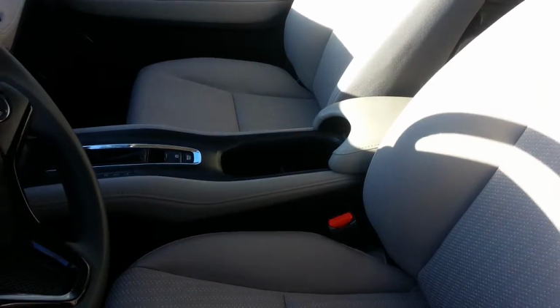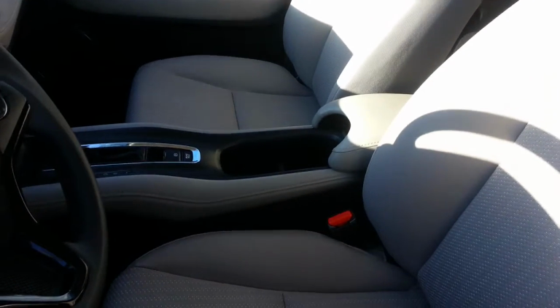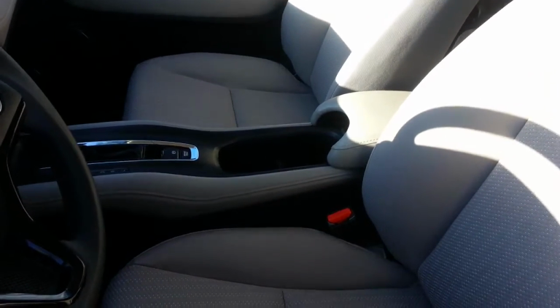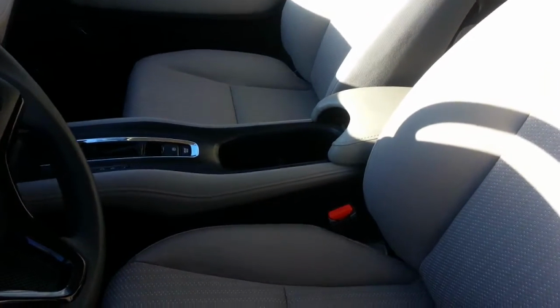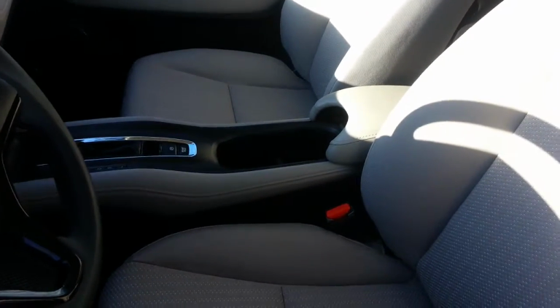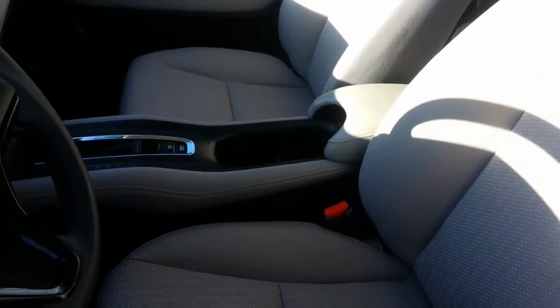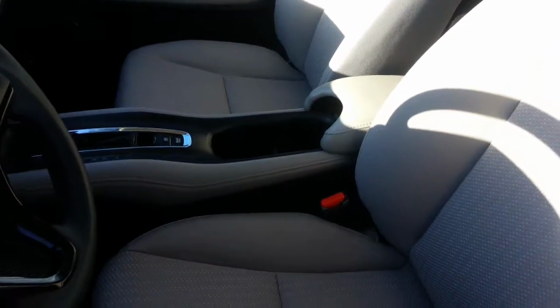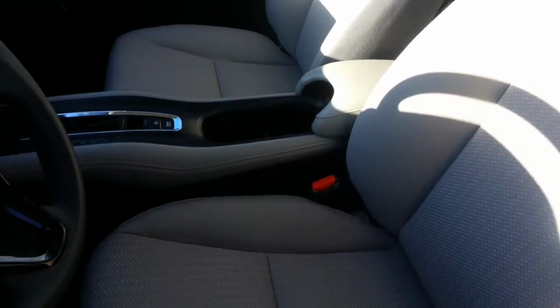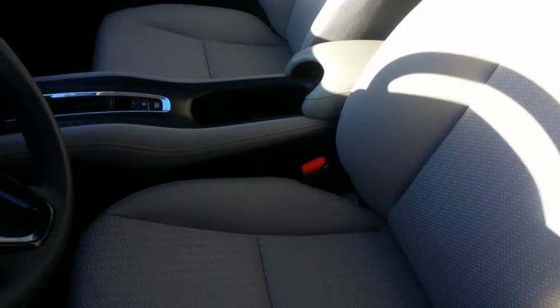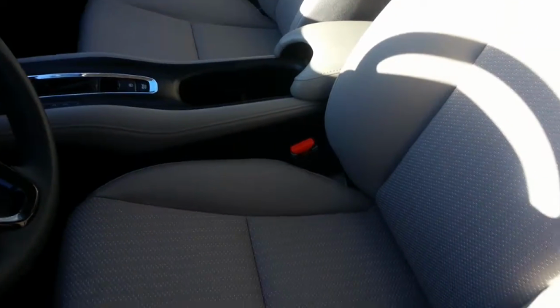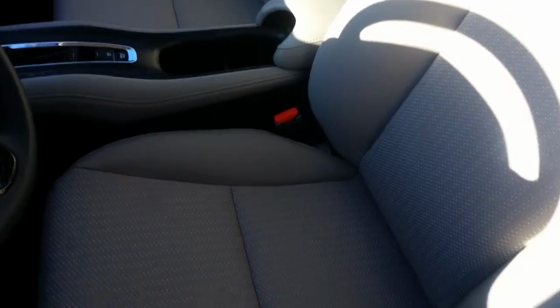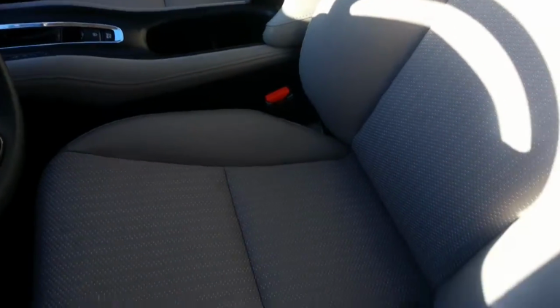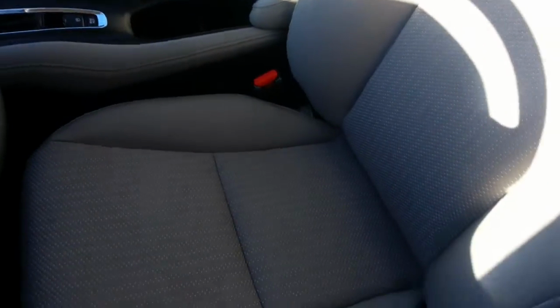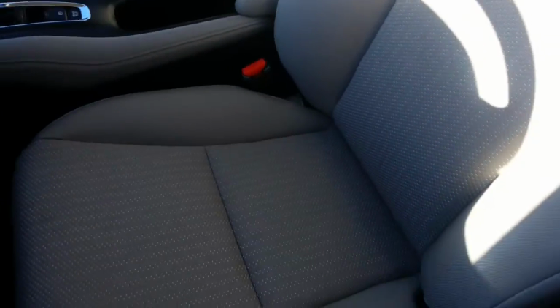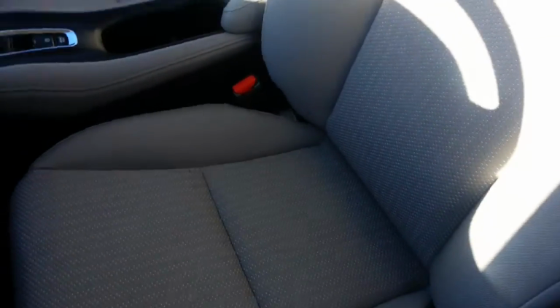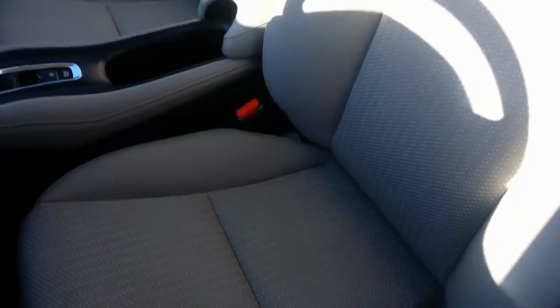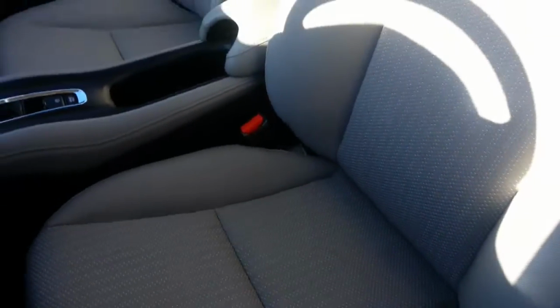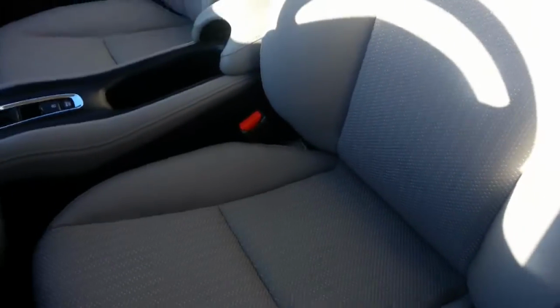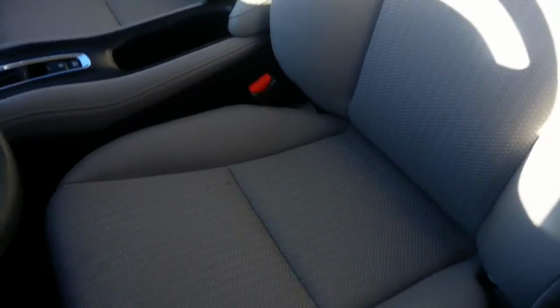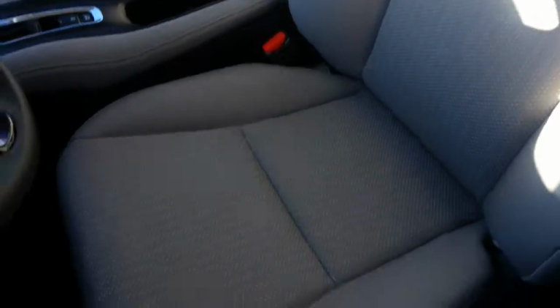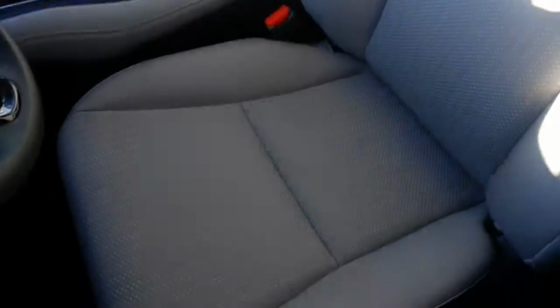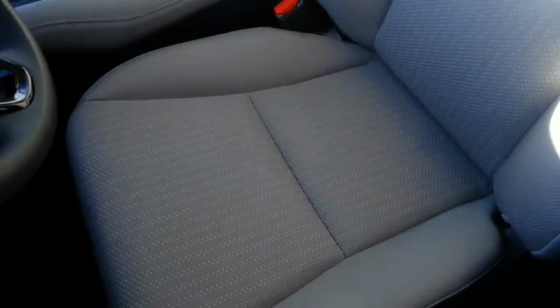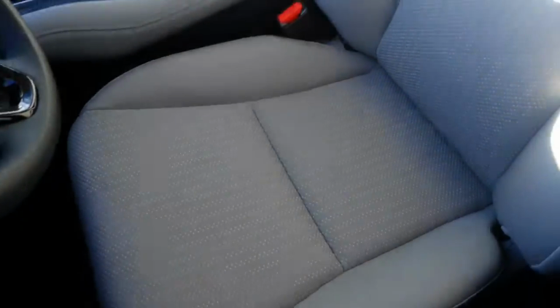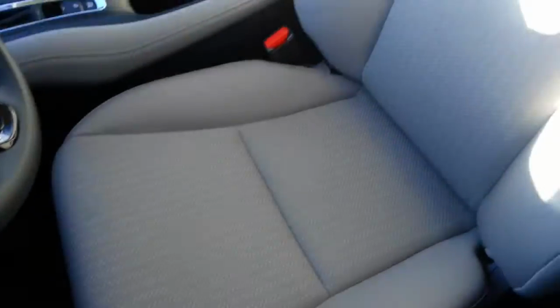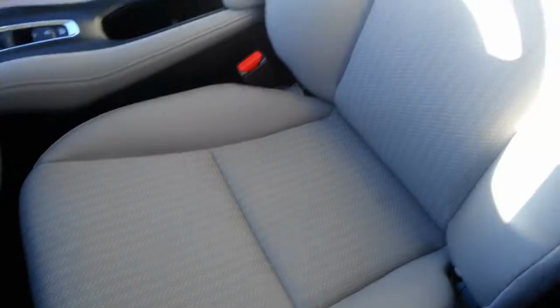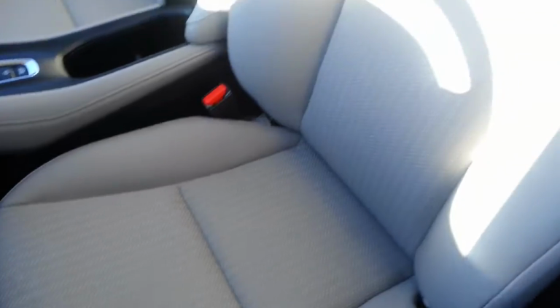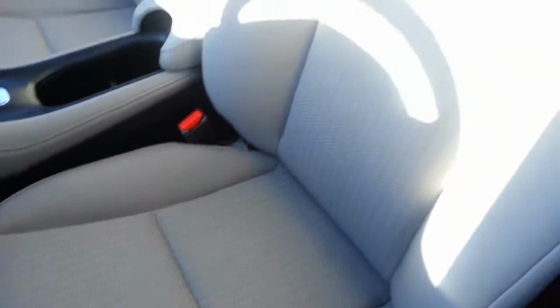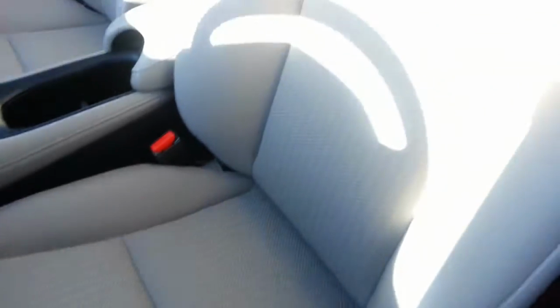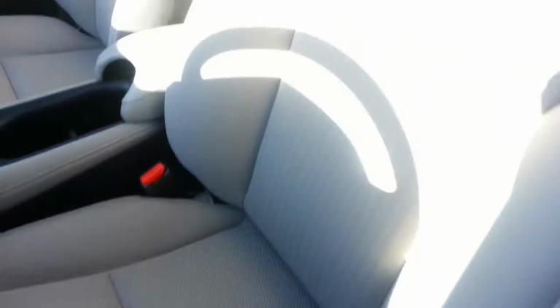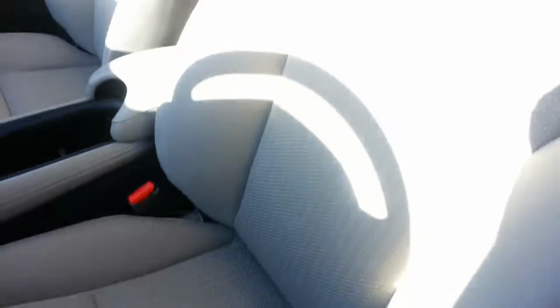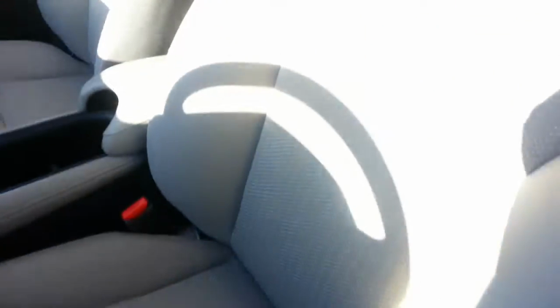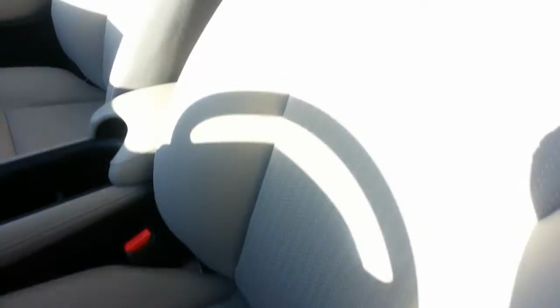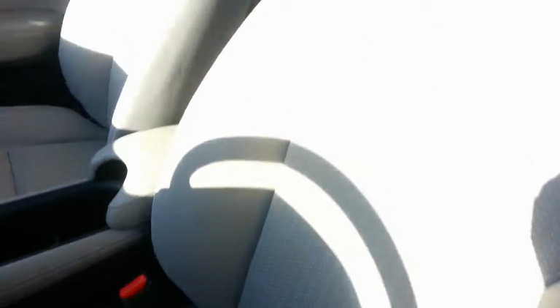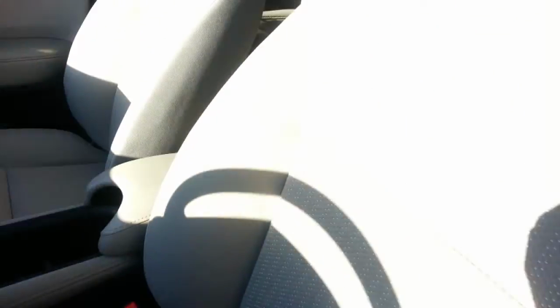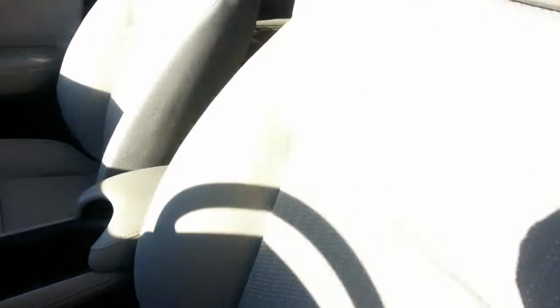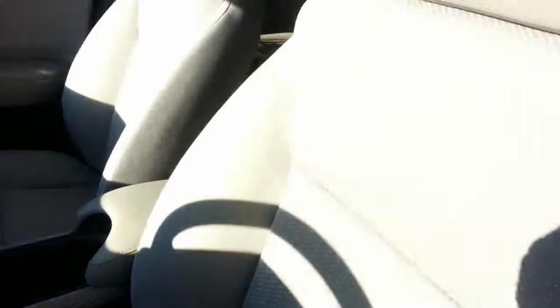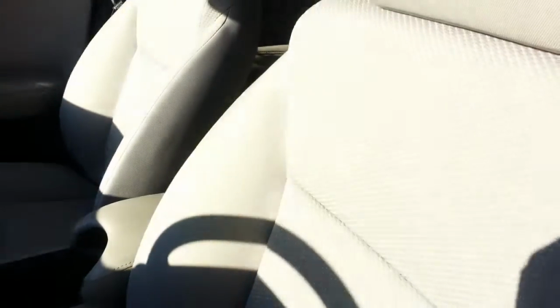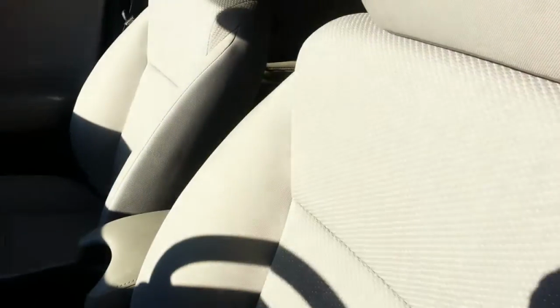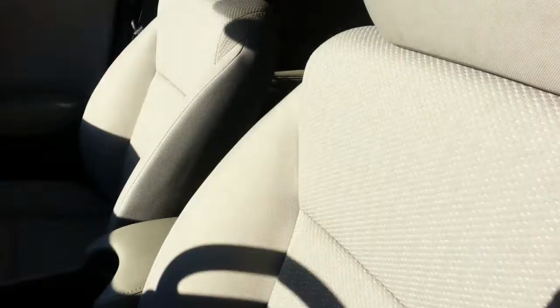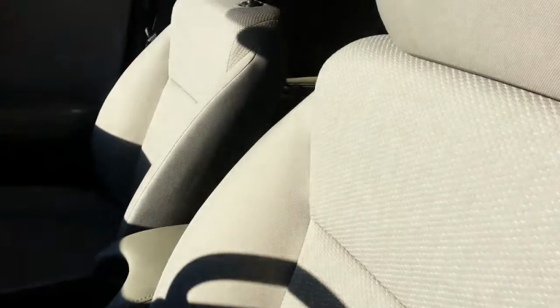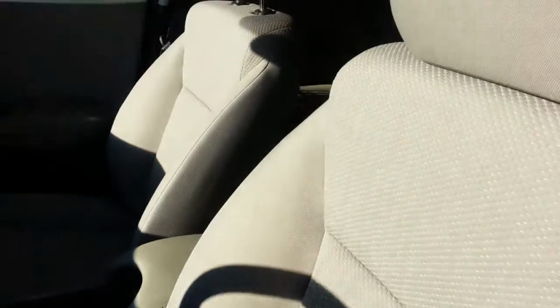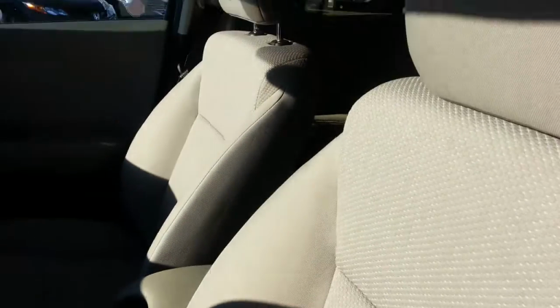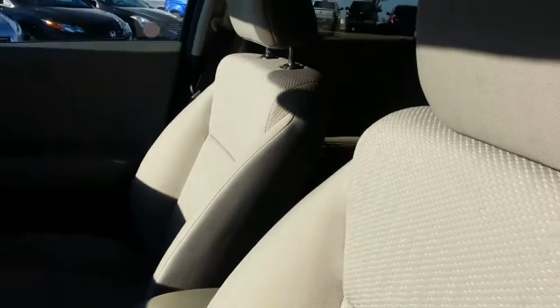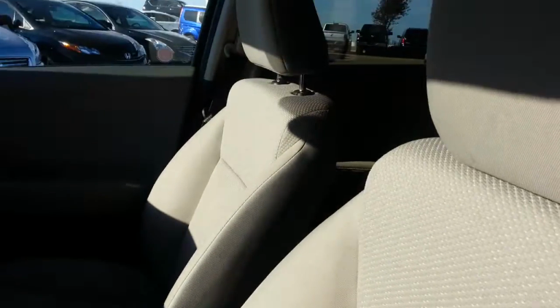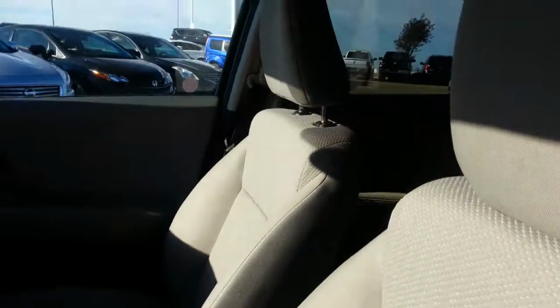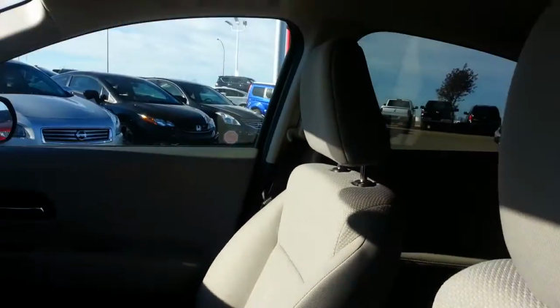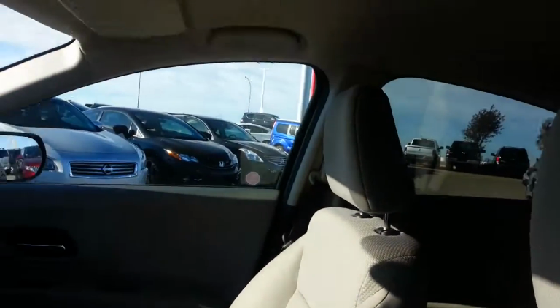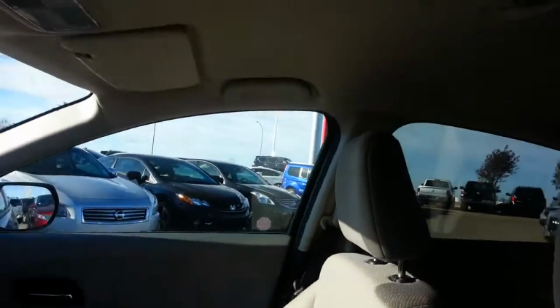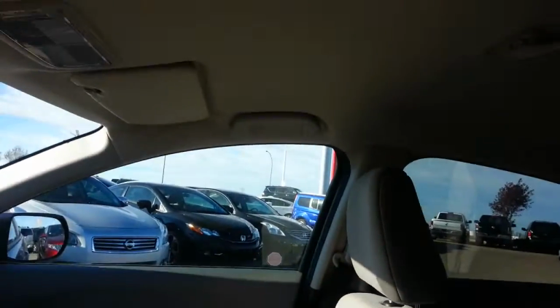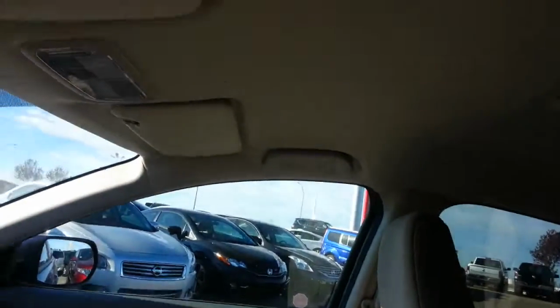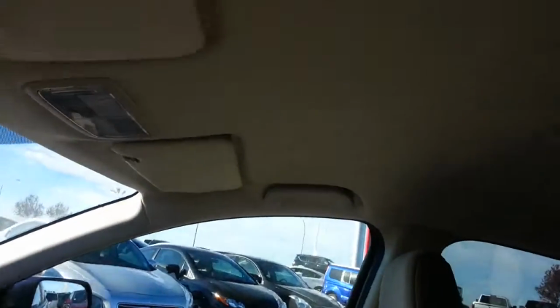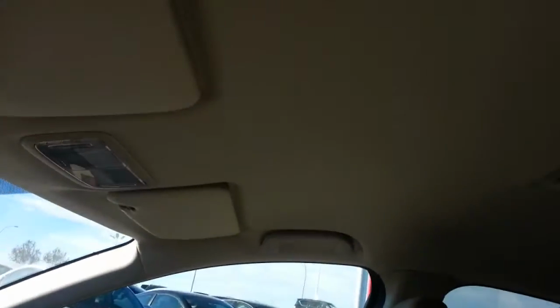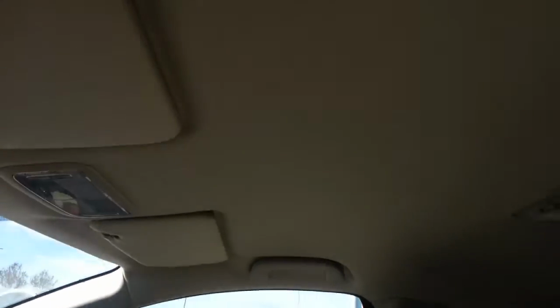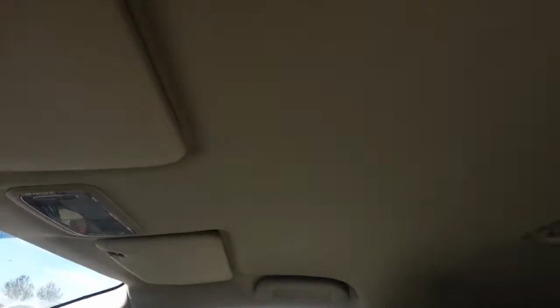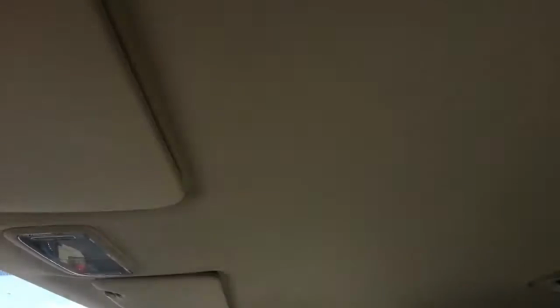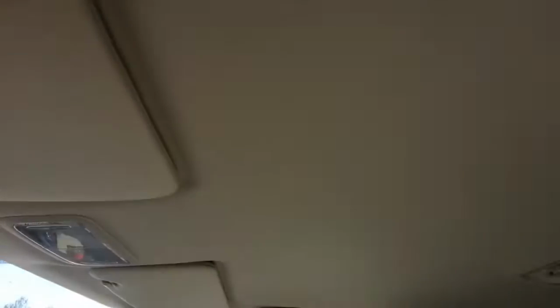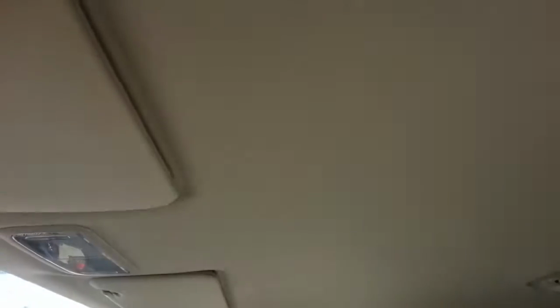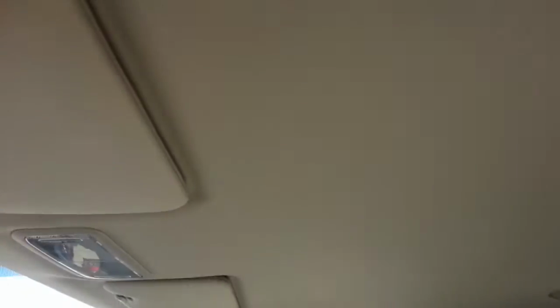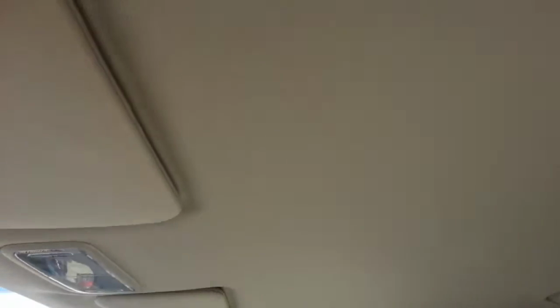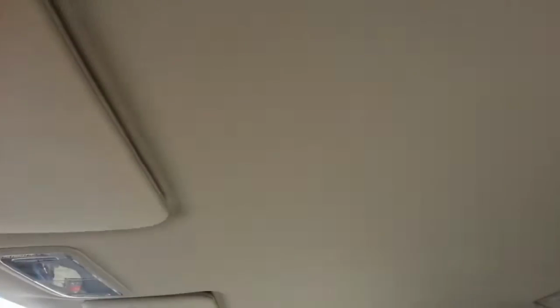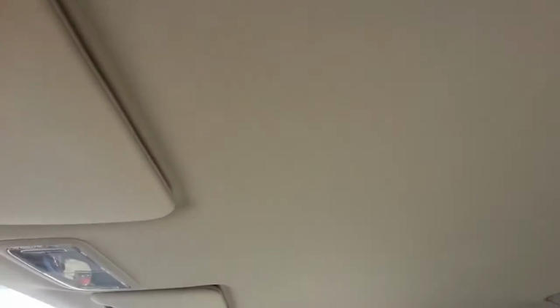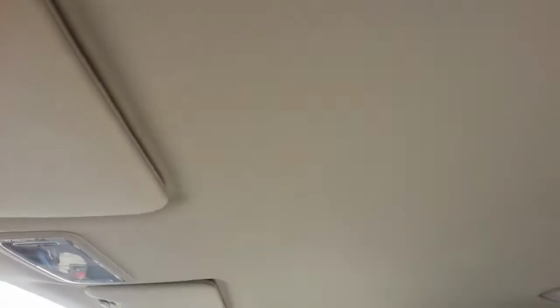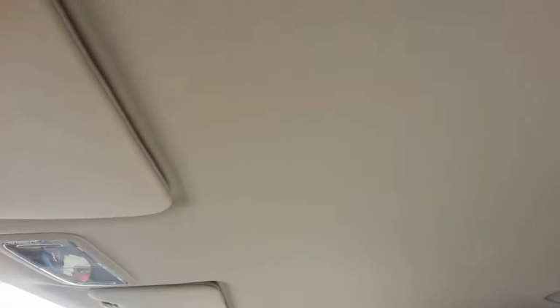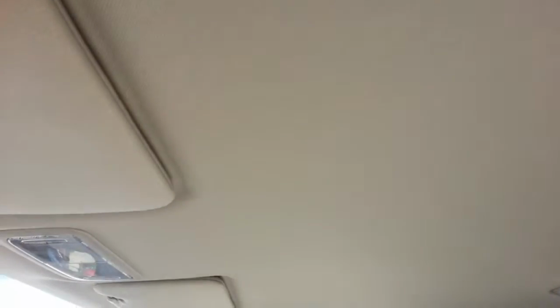Very clean interior. There's no rips, tears, or stains in the fabric anywhere. No stains in the headliner.